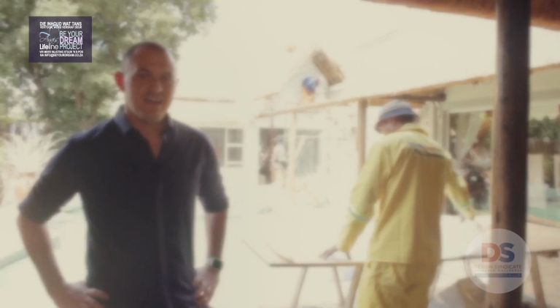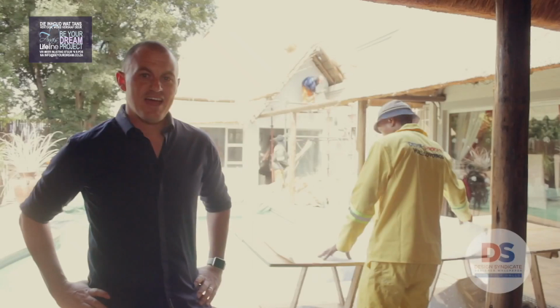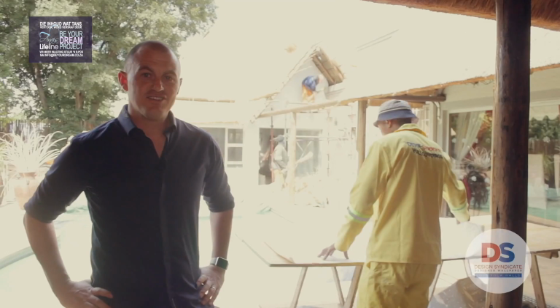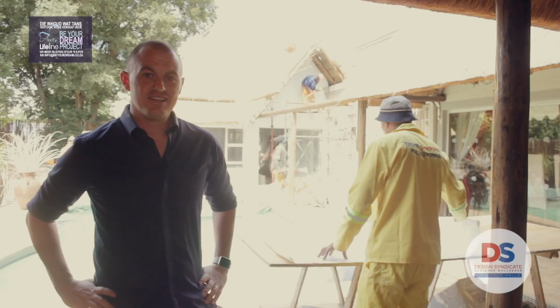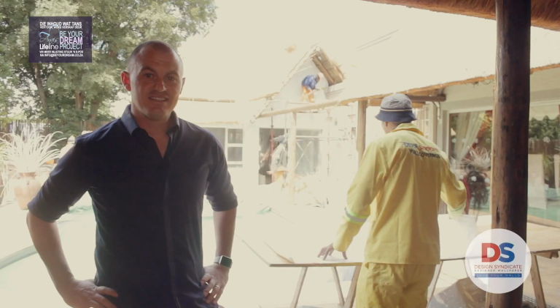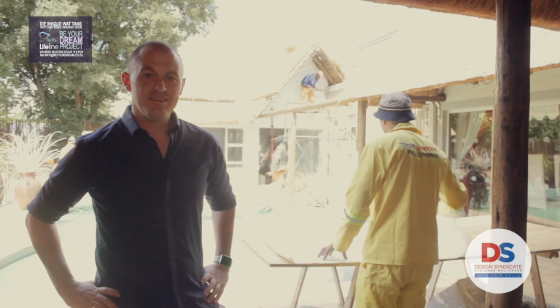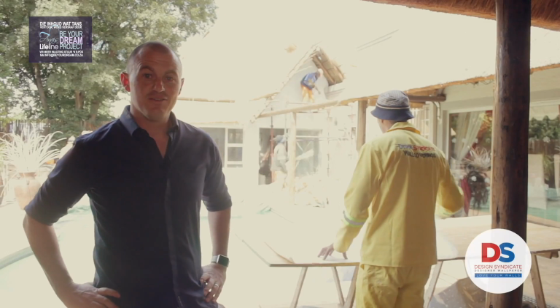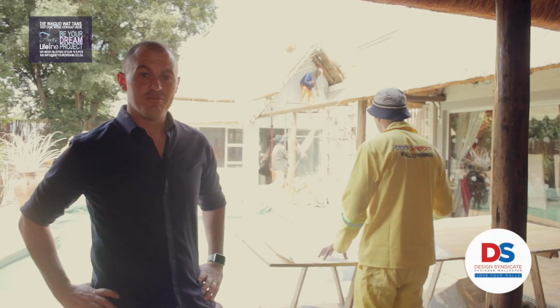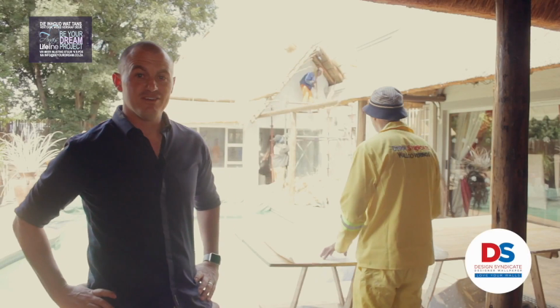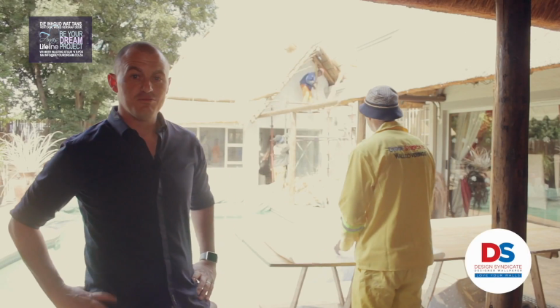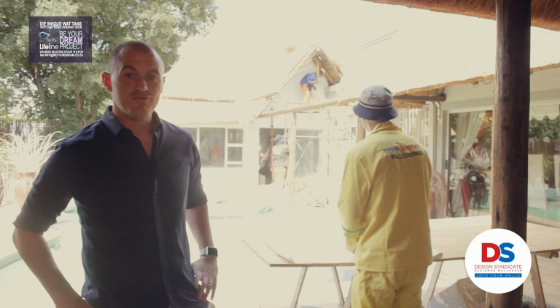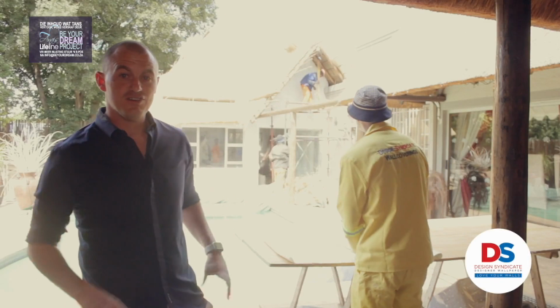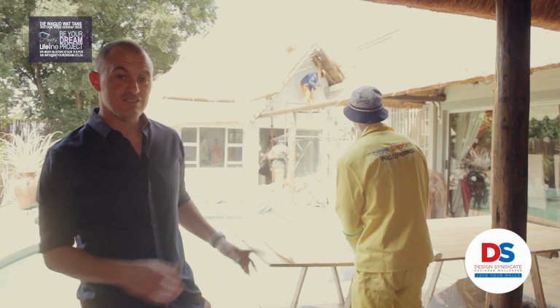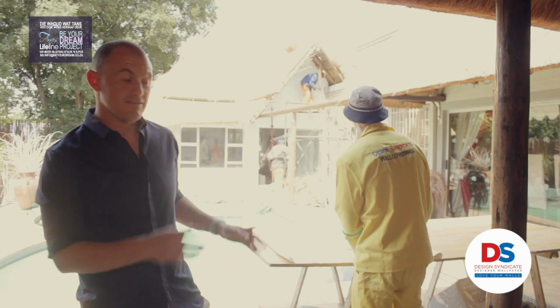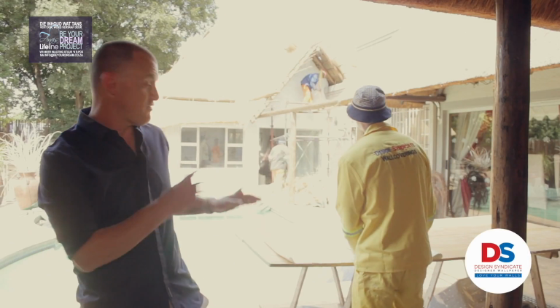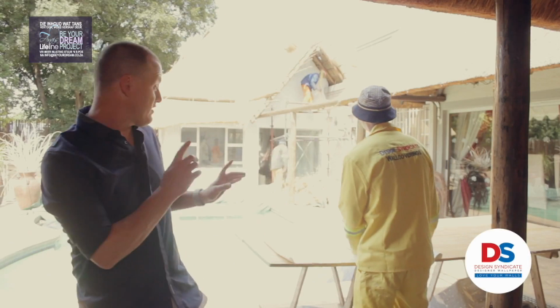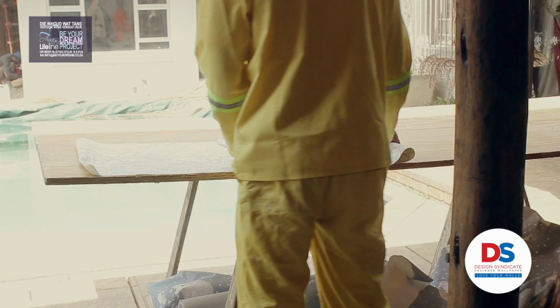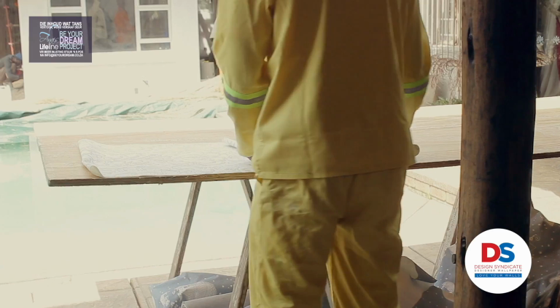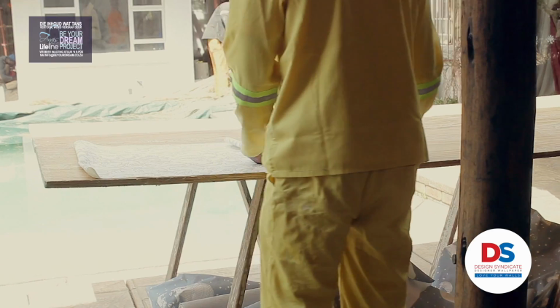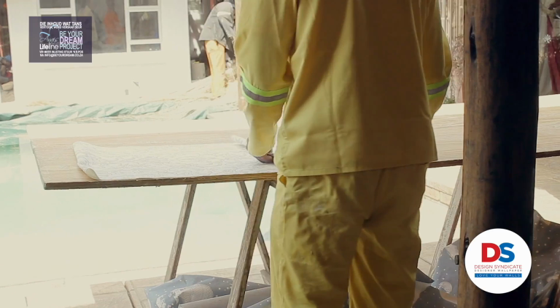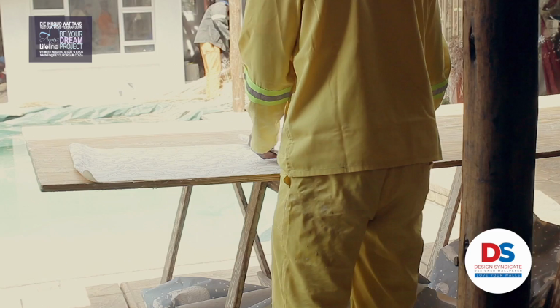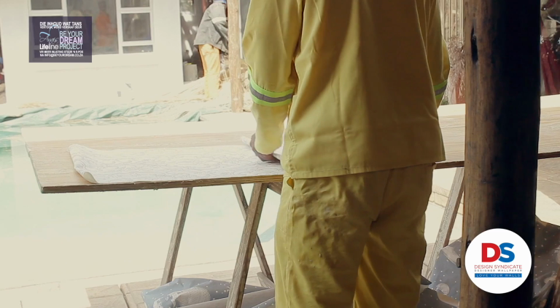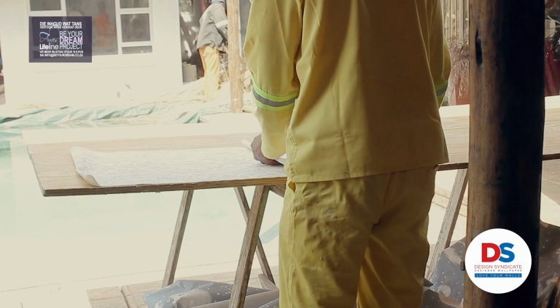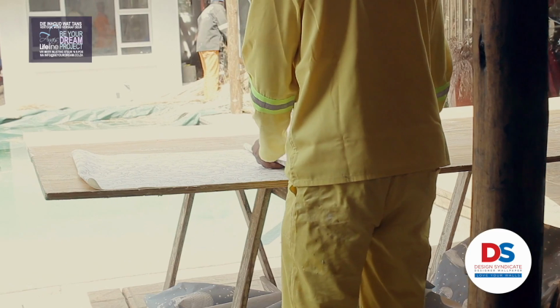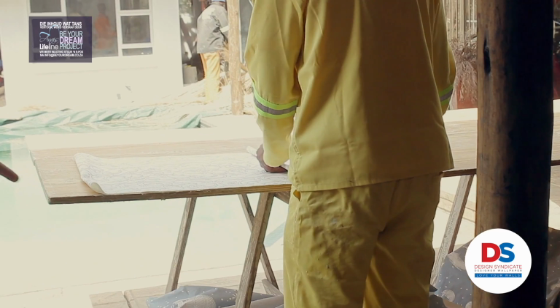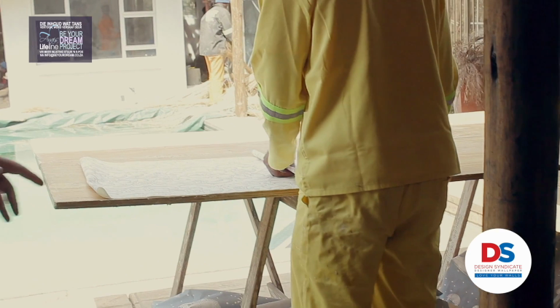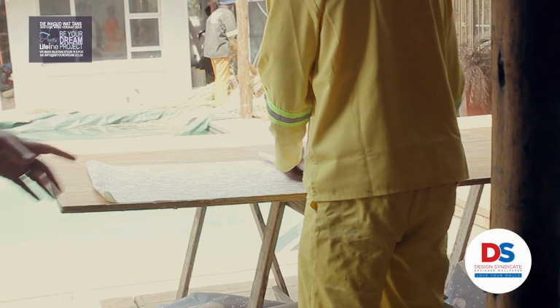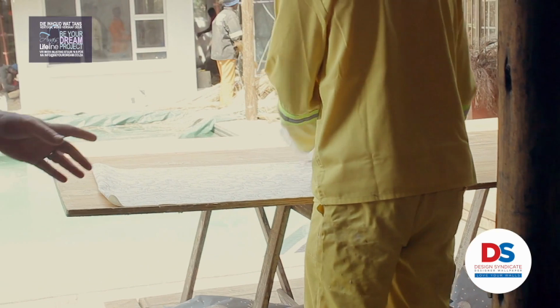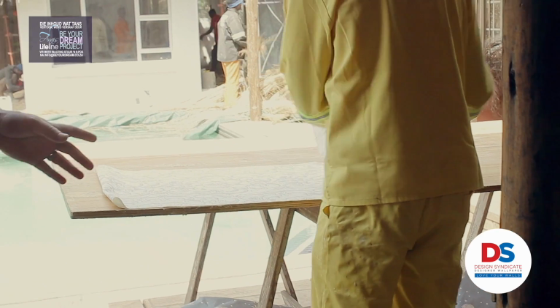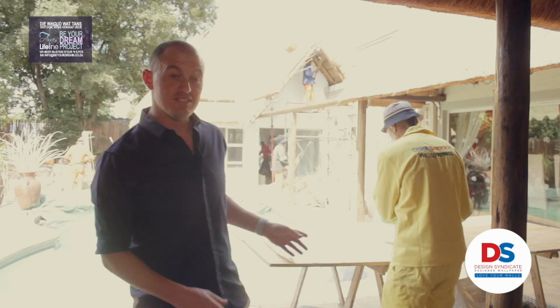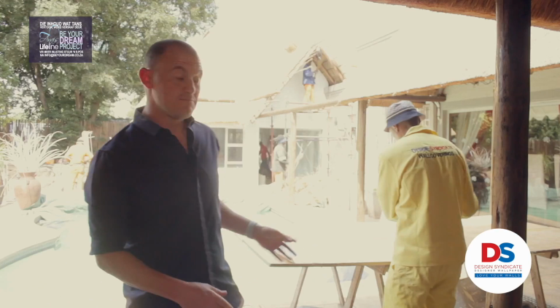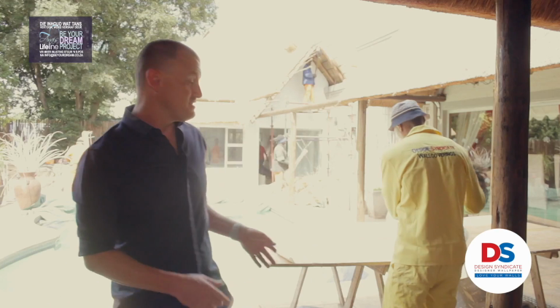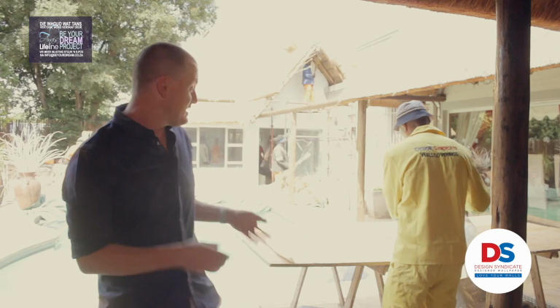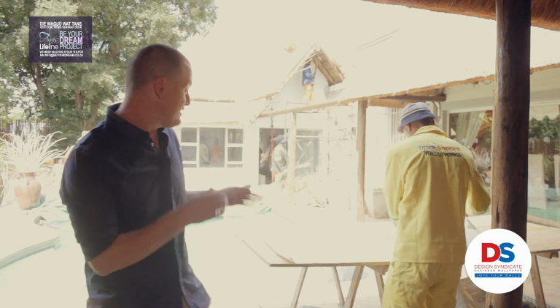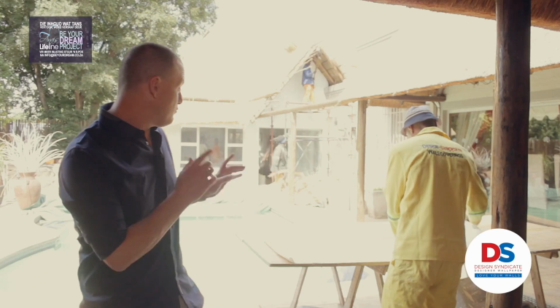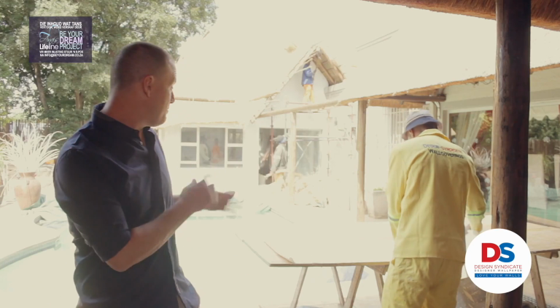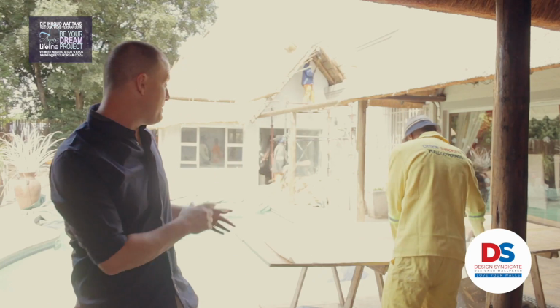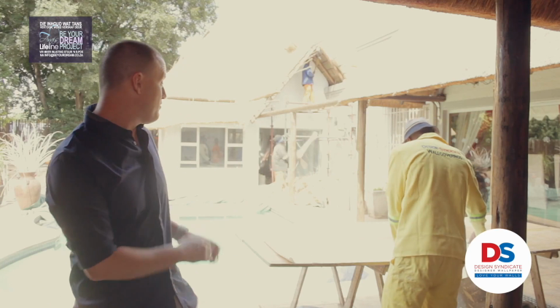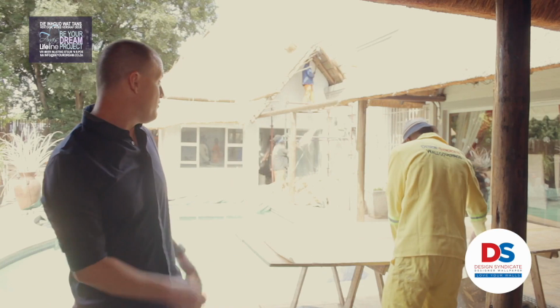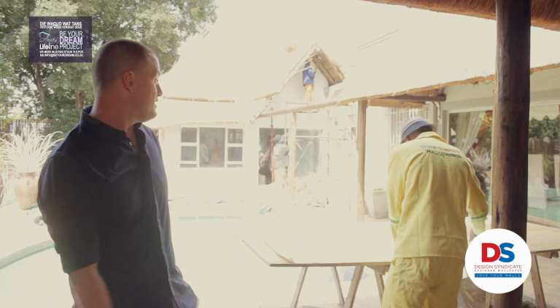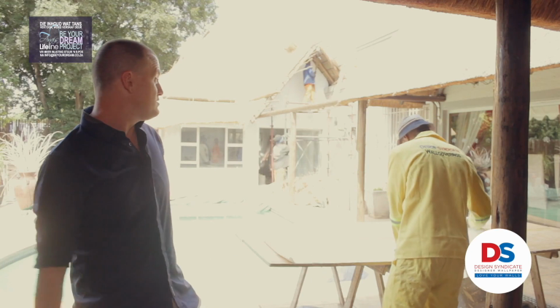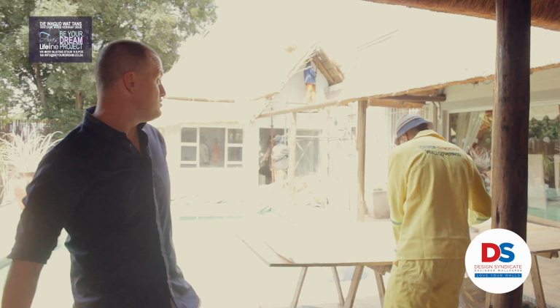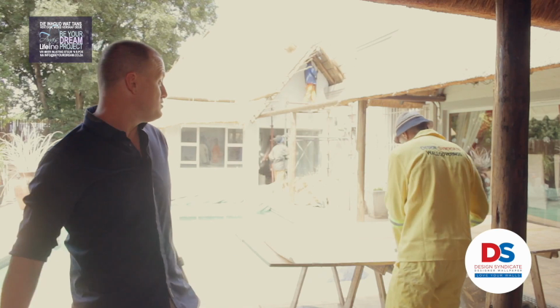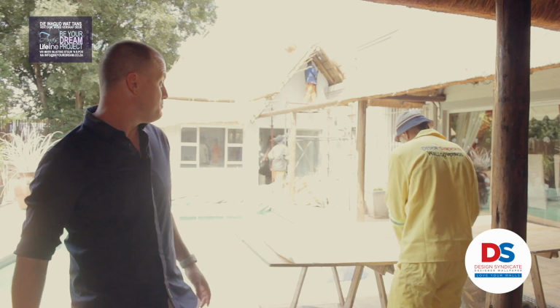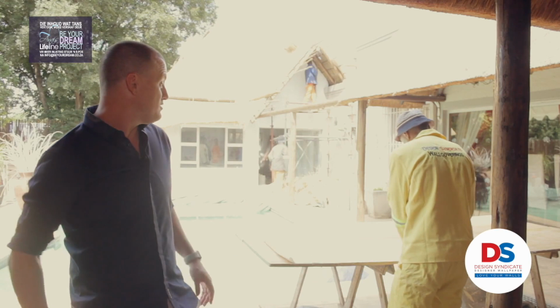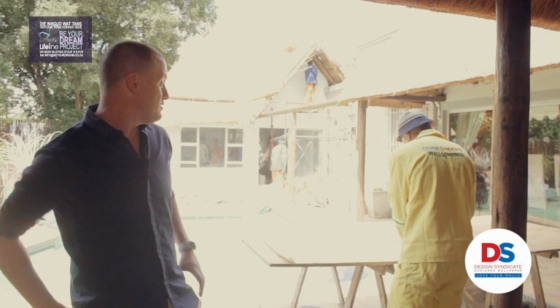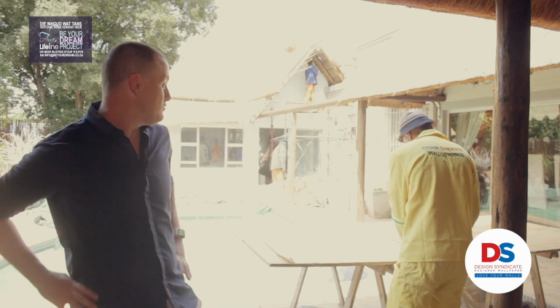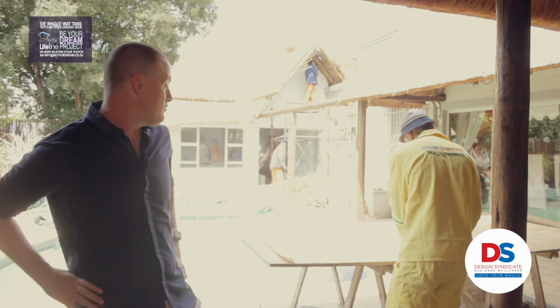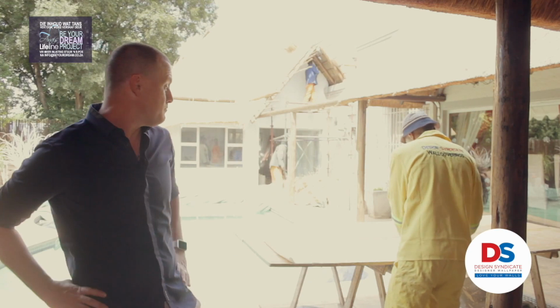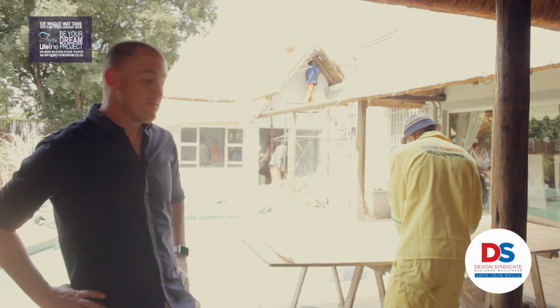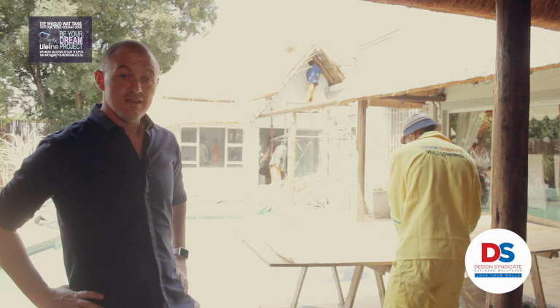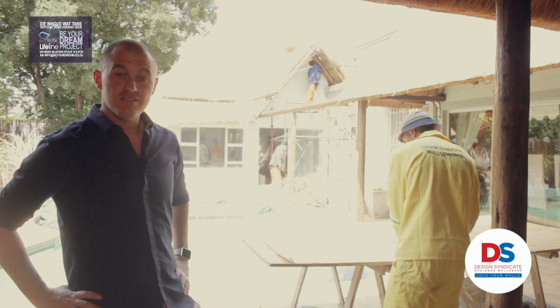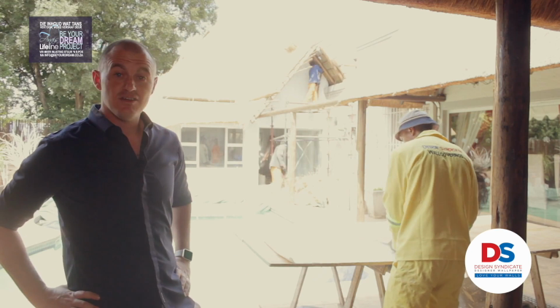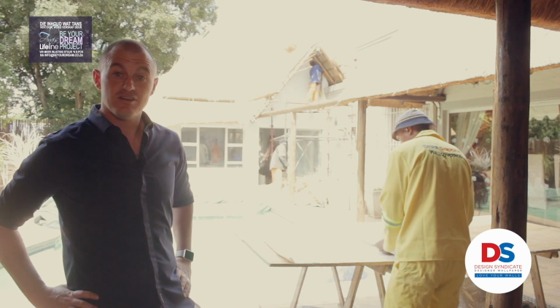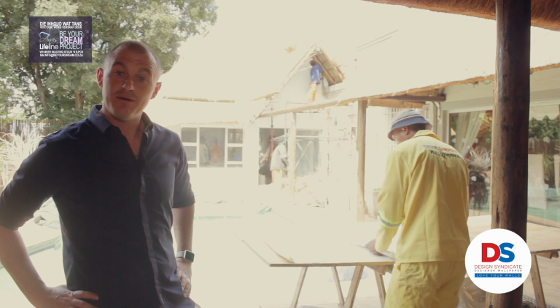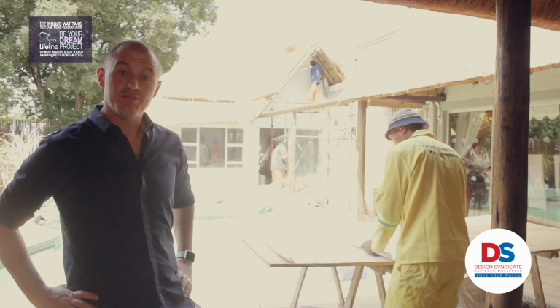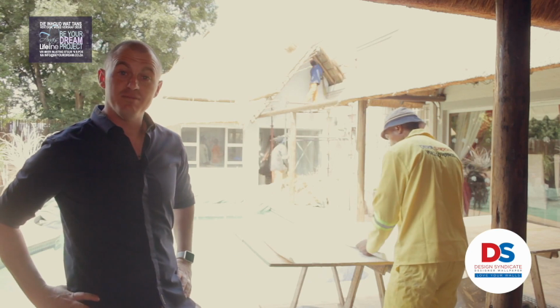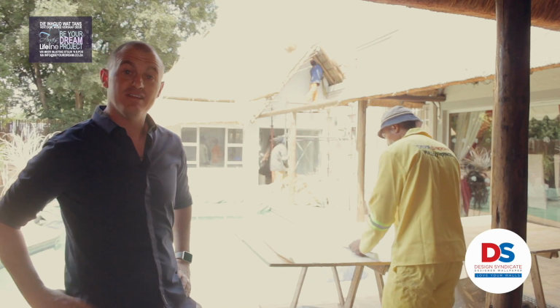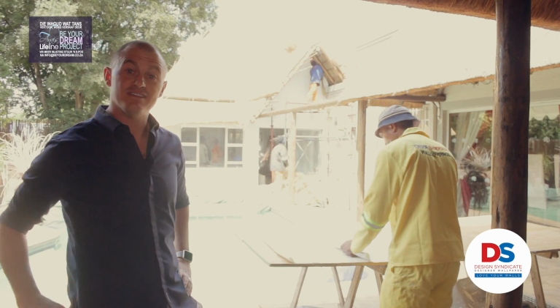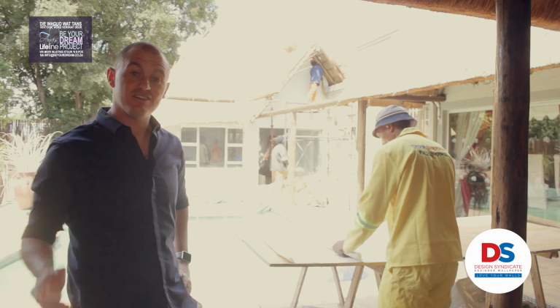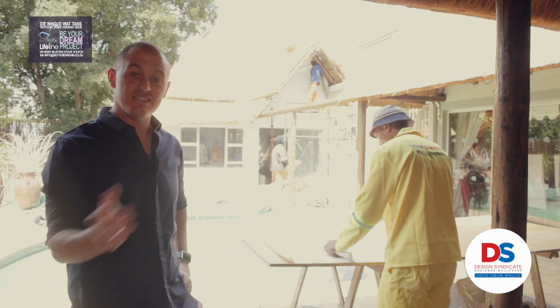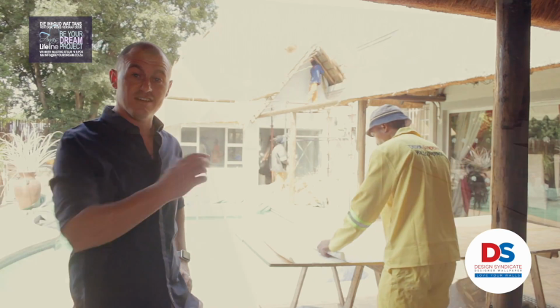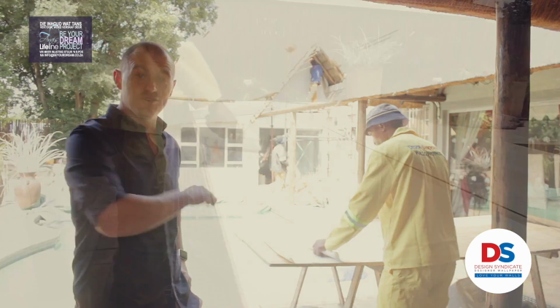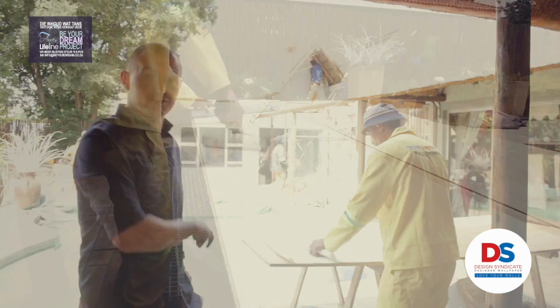As you can see for the bedroom, we've chosen a very classical look. Paulus is basically getting the wallpaper ready to put in the room. So come with me, let's go take a look.